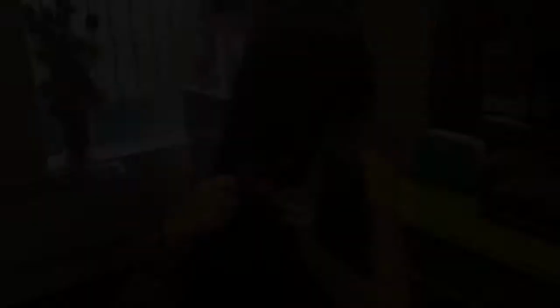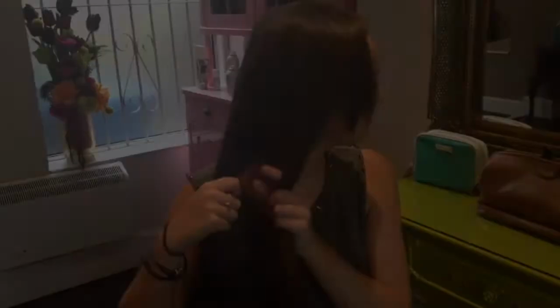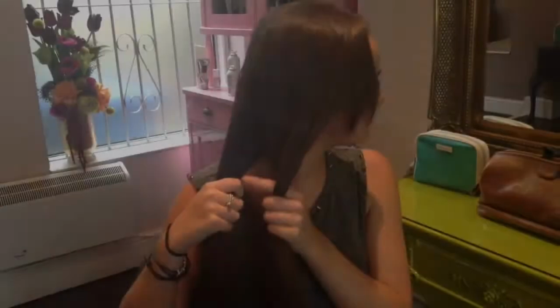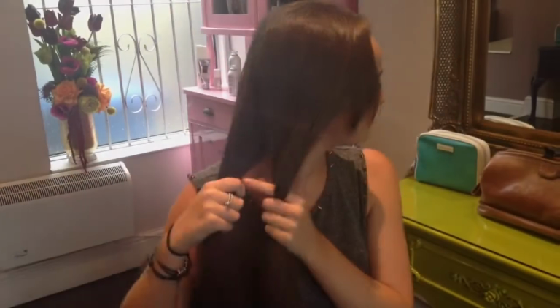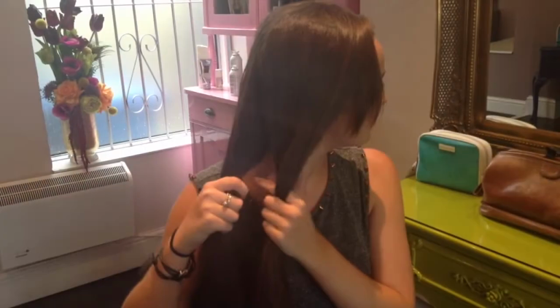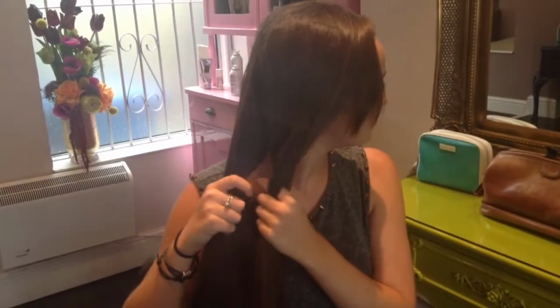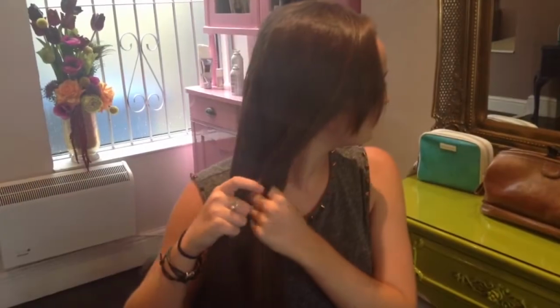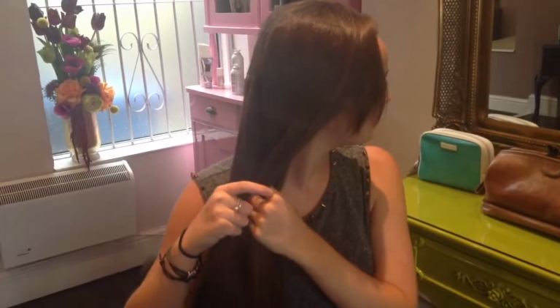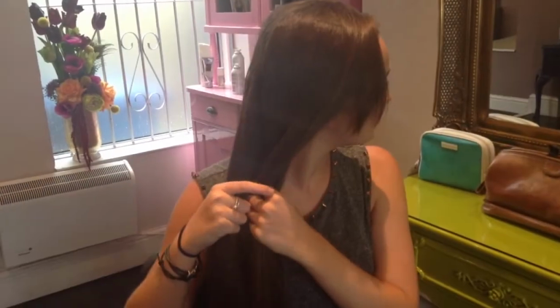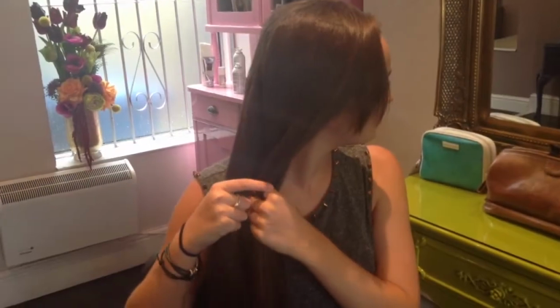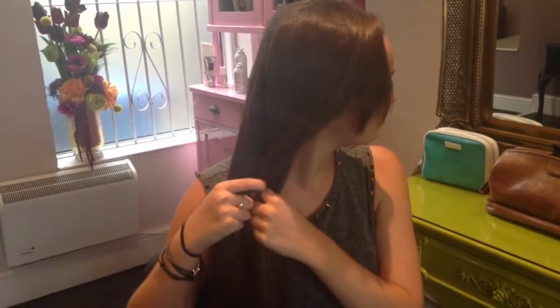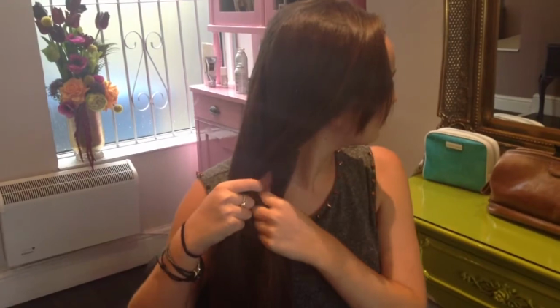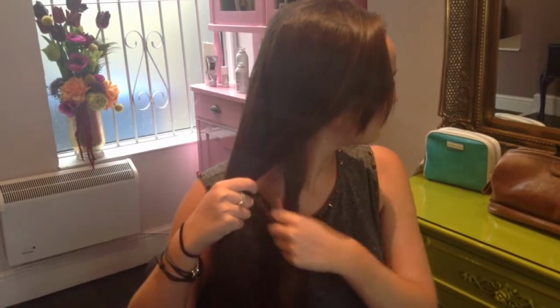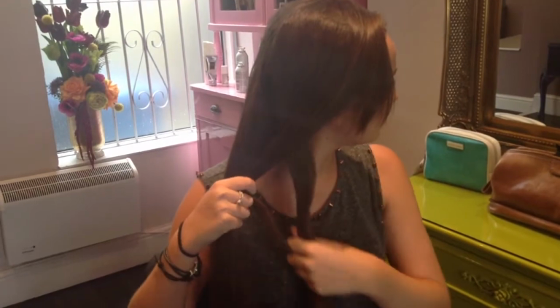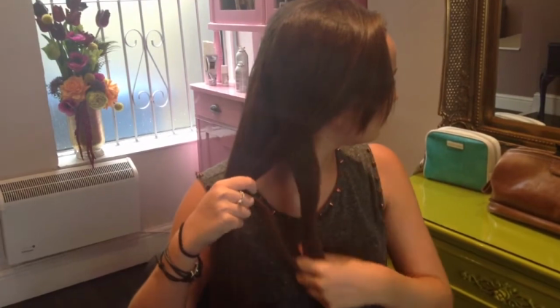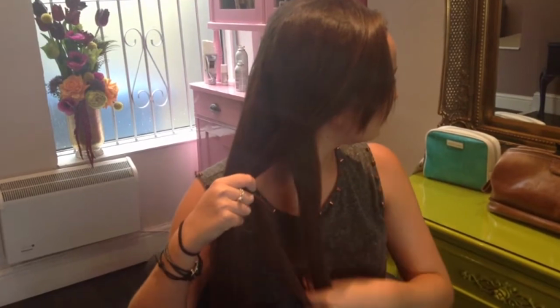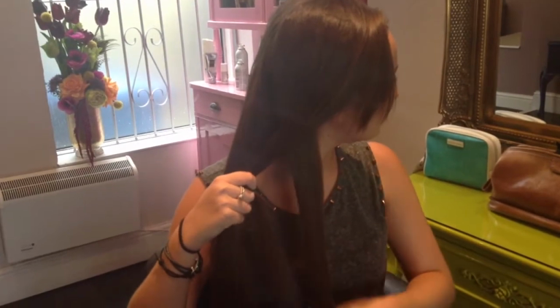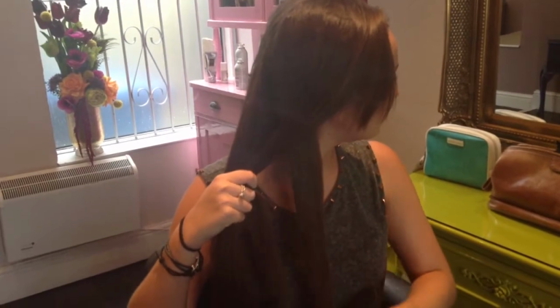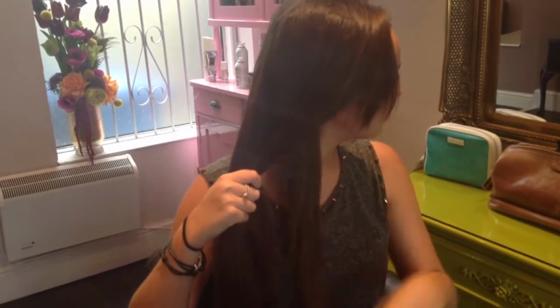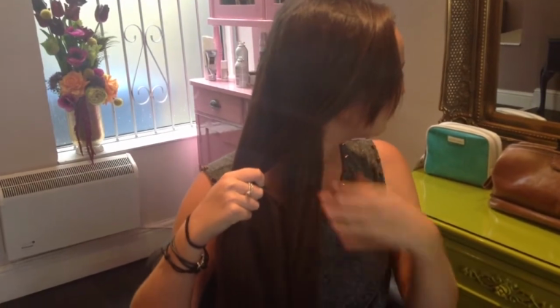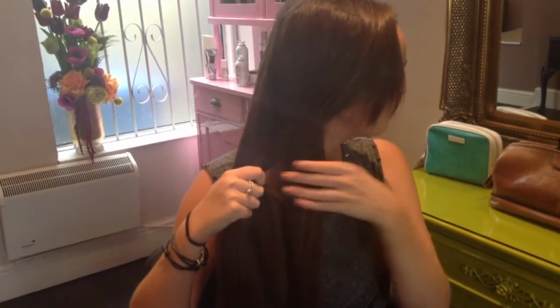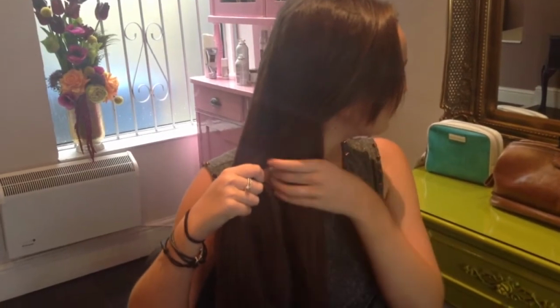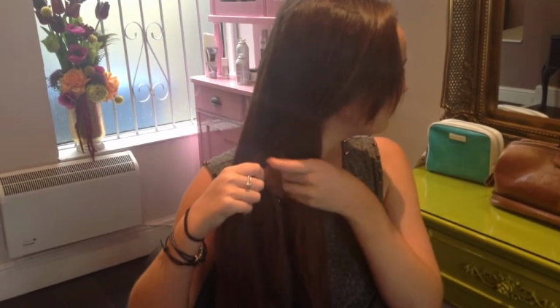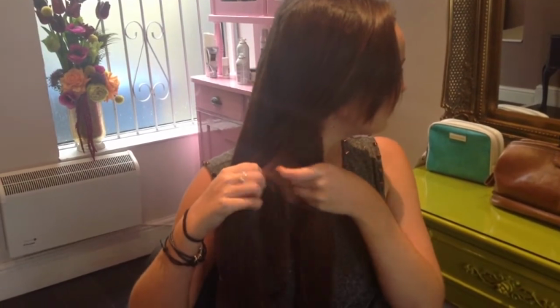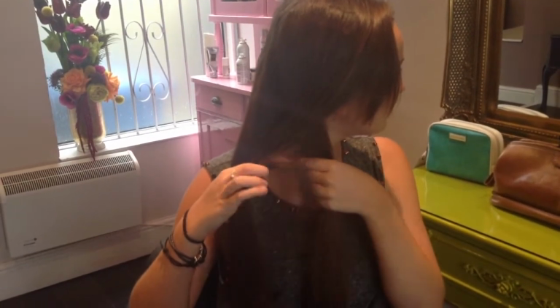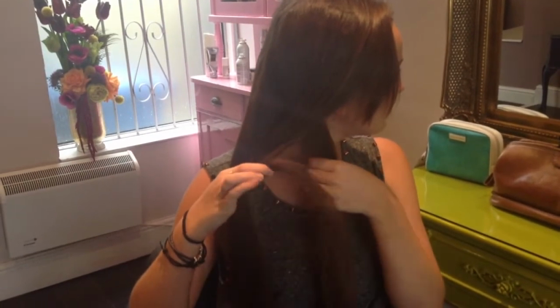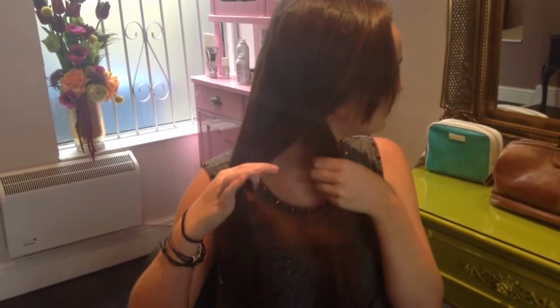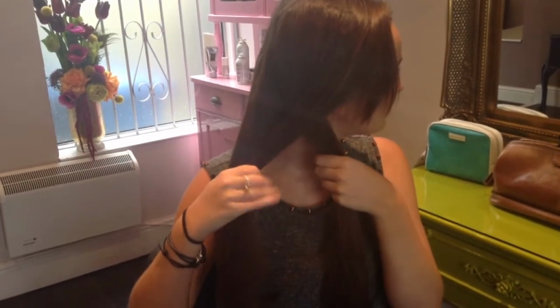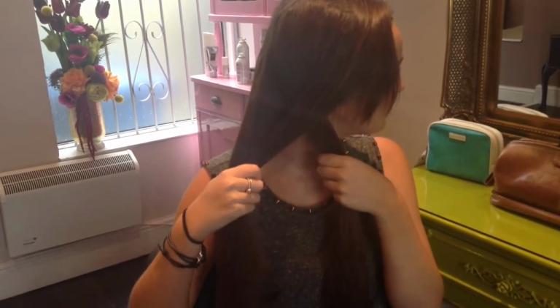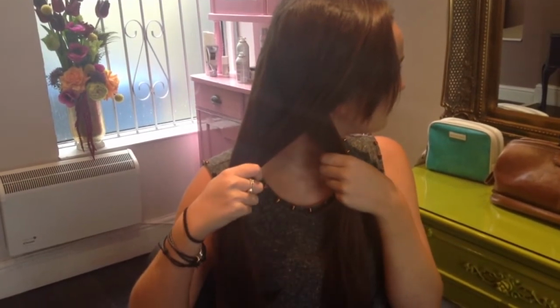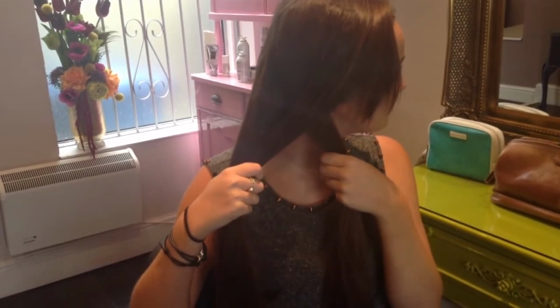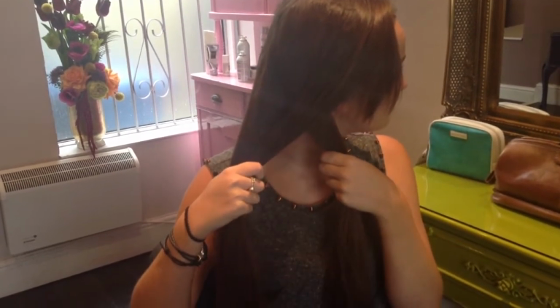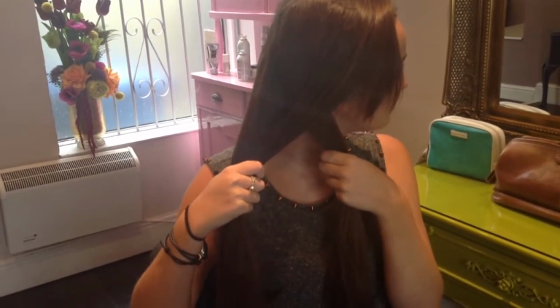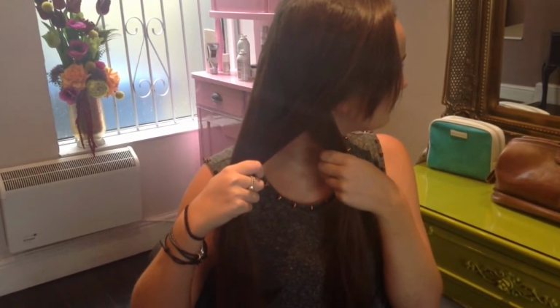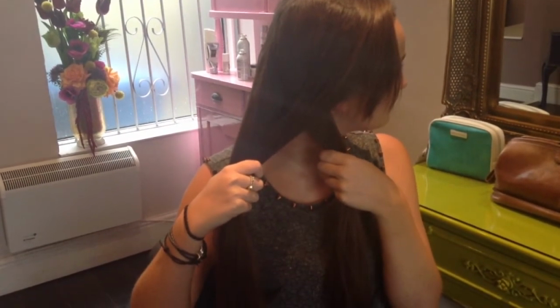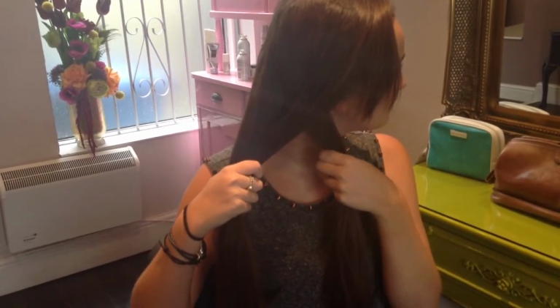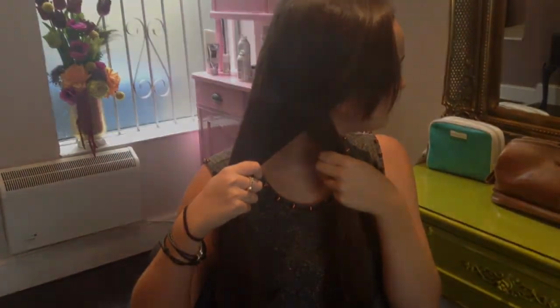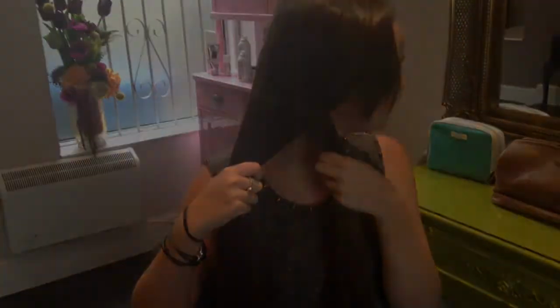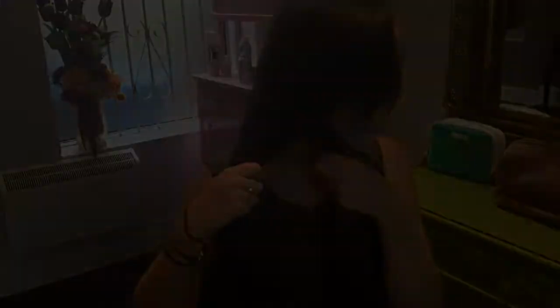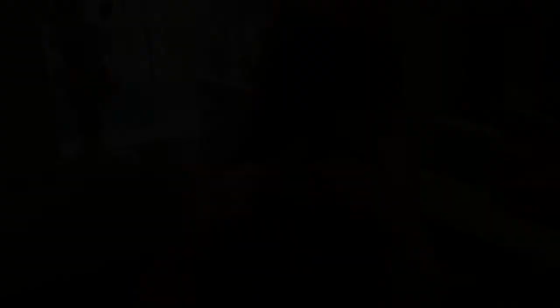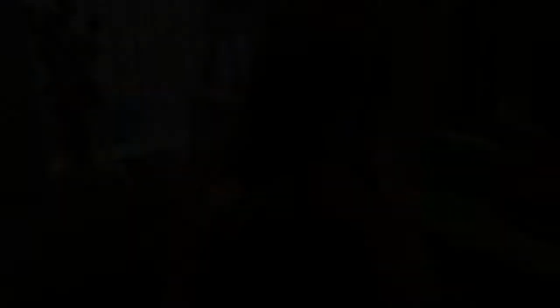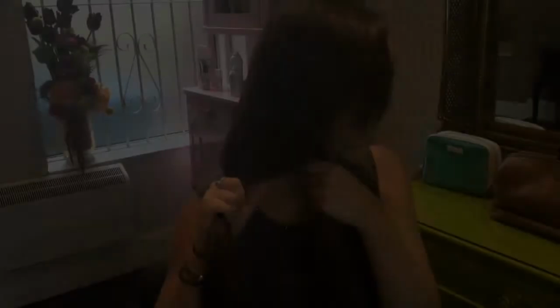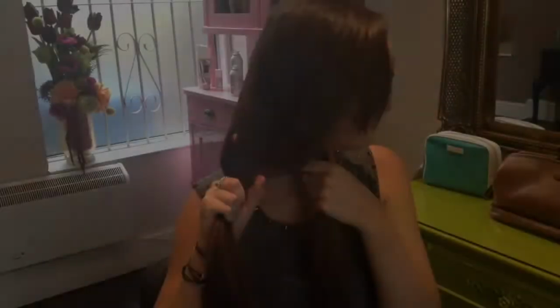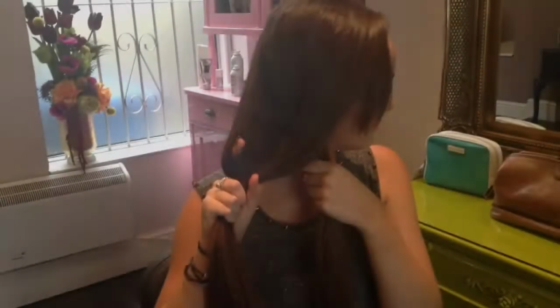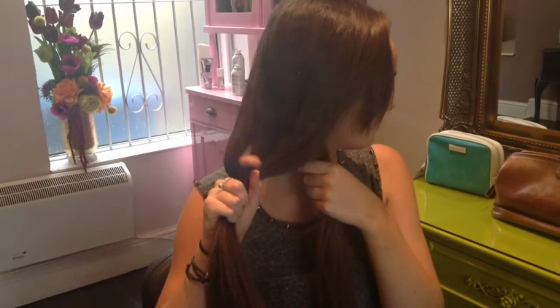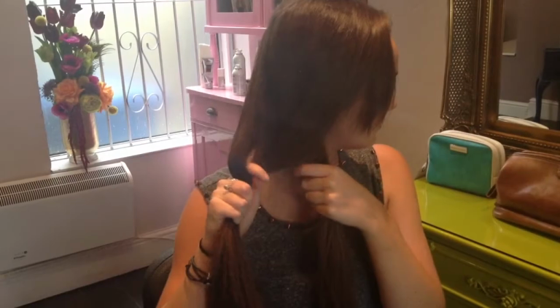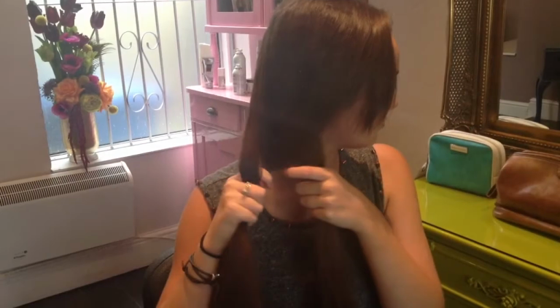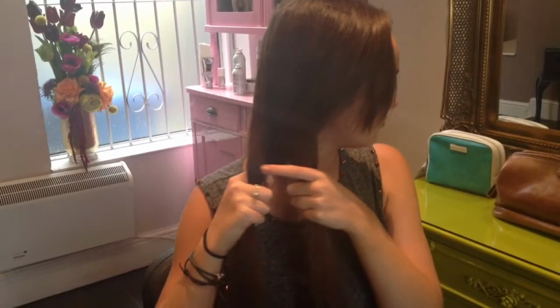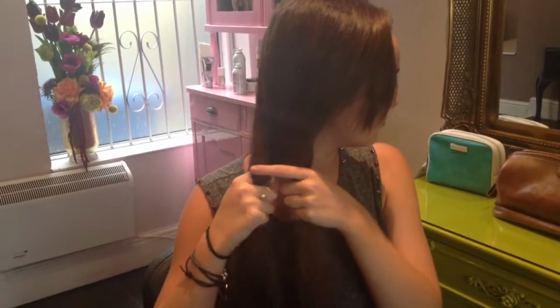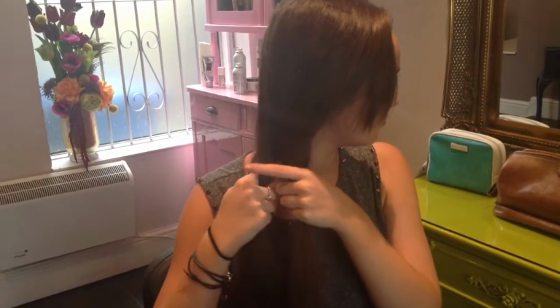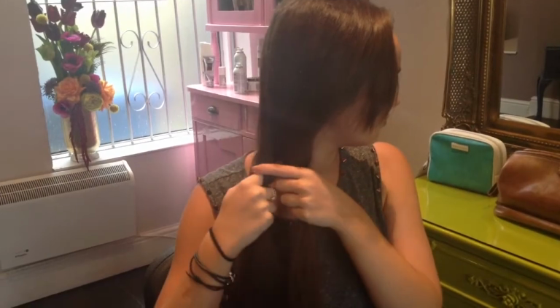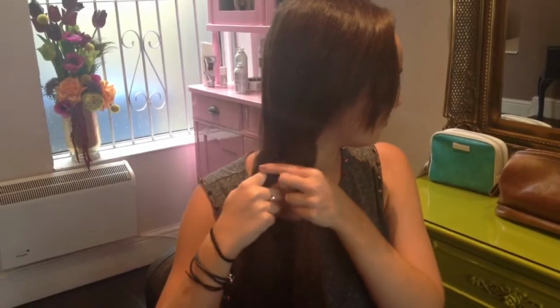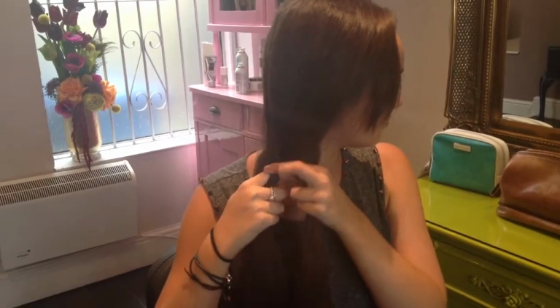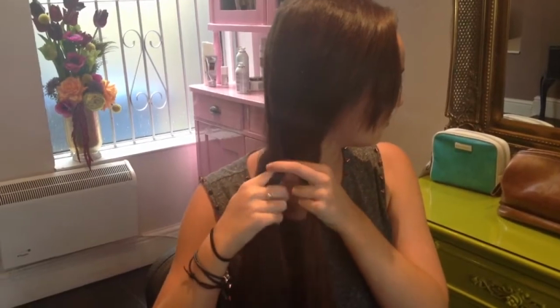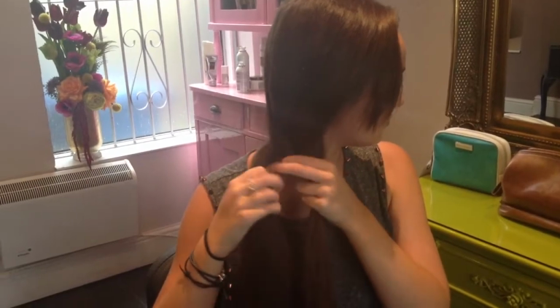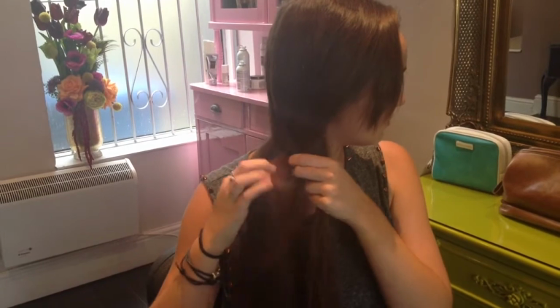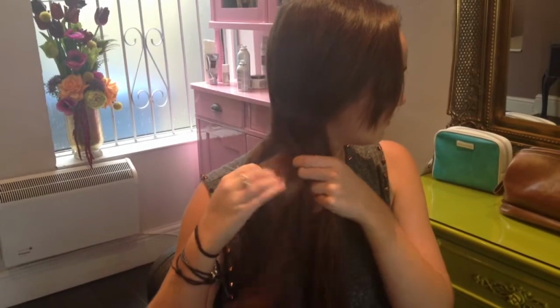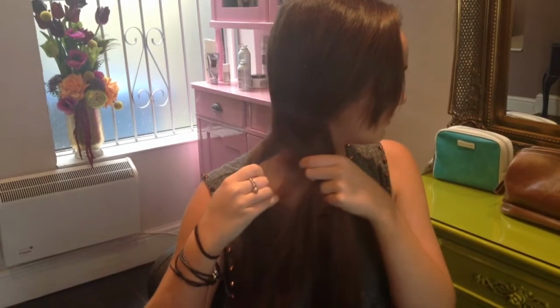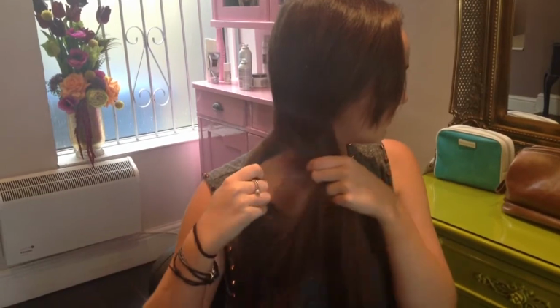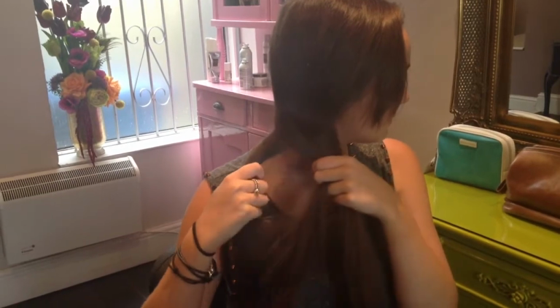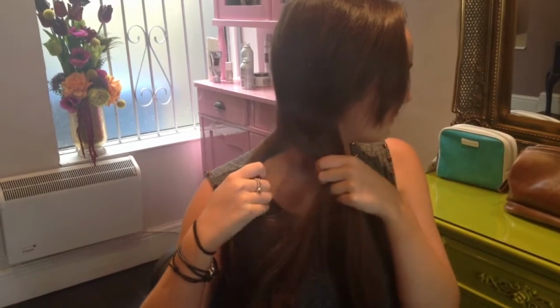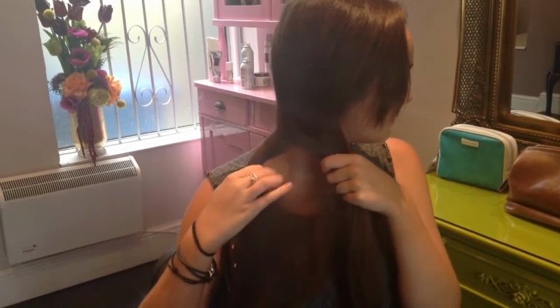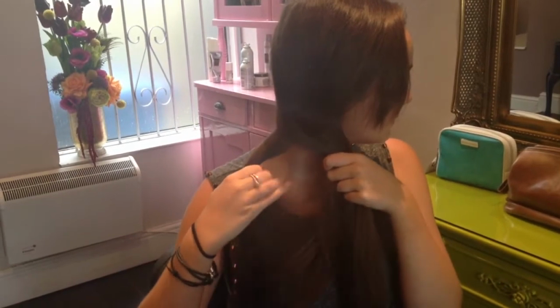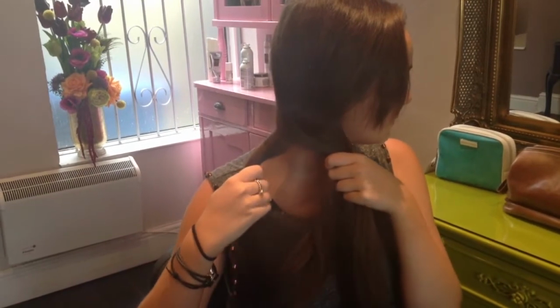Secondly, take a piece of hair from the first section and guide it to the centre. Do the same with the second section, guiding the piece of hair to the centre.